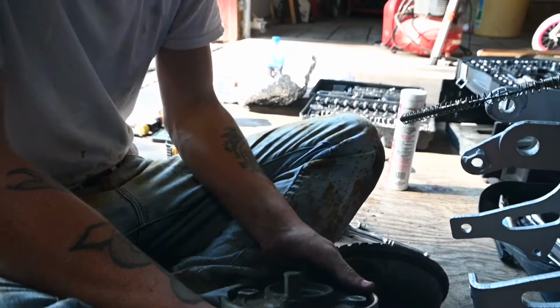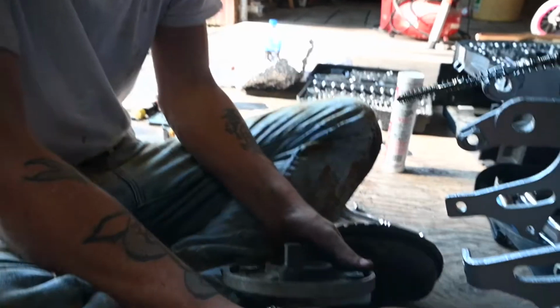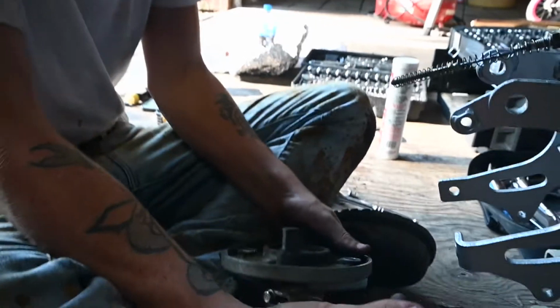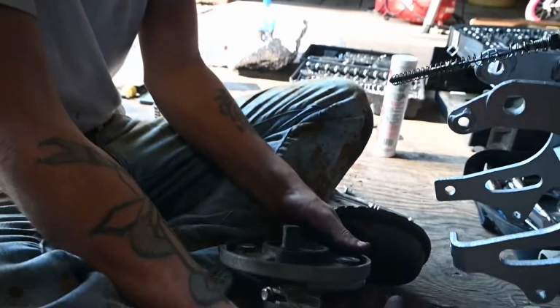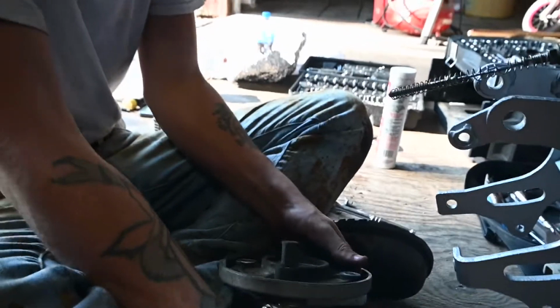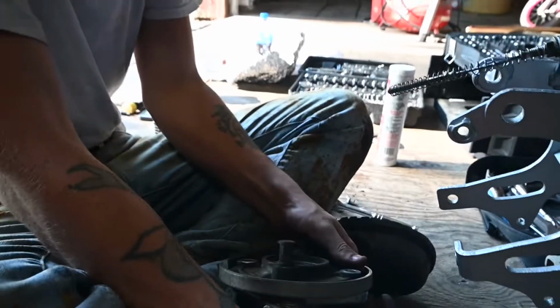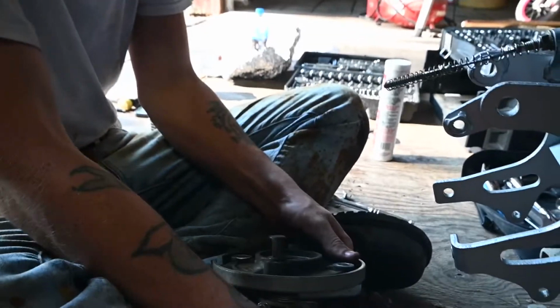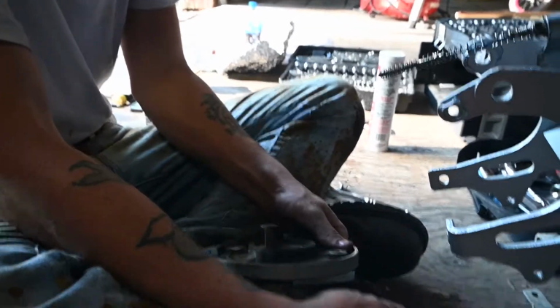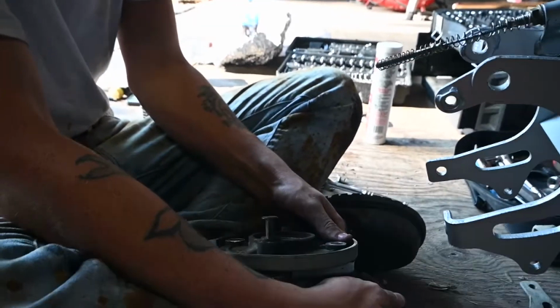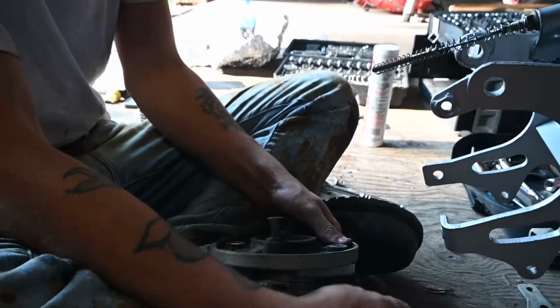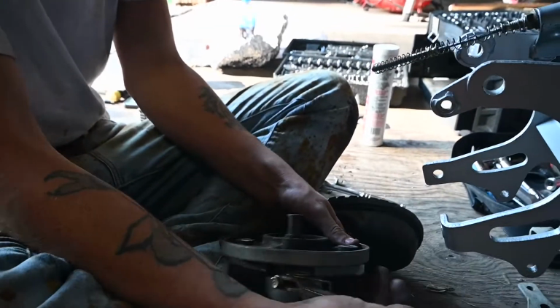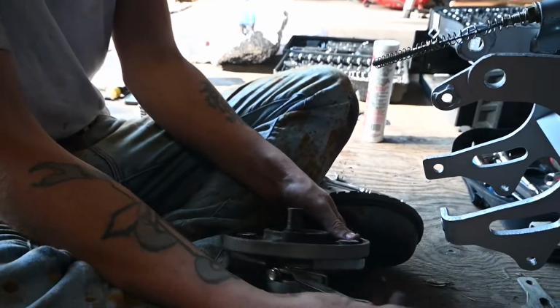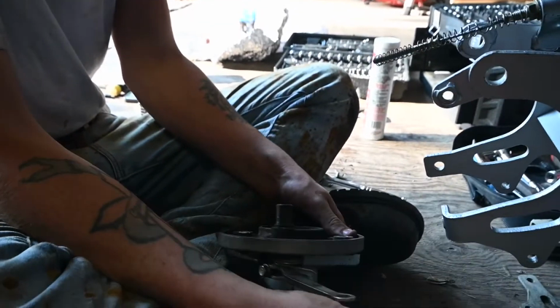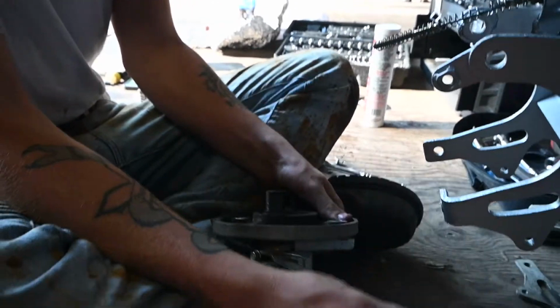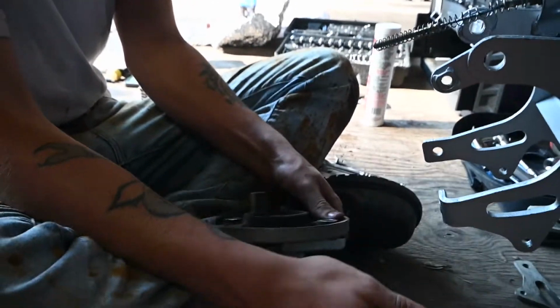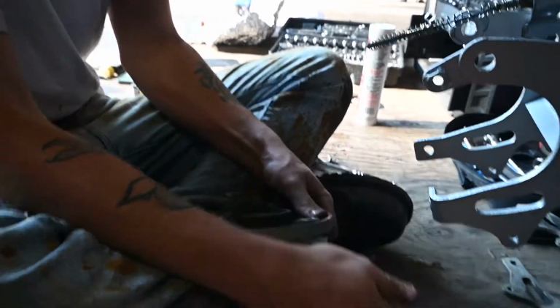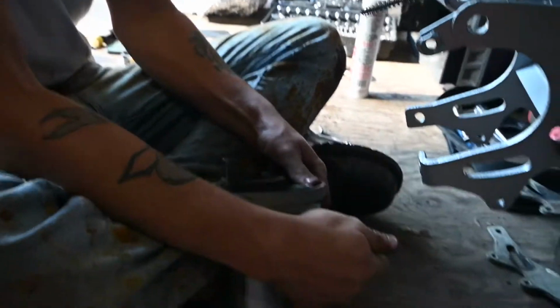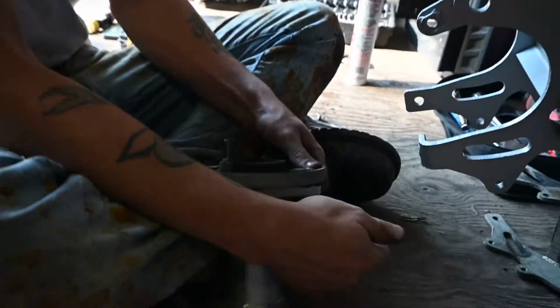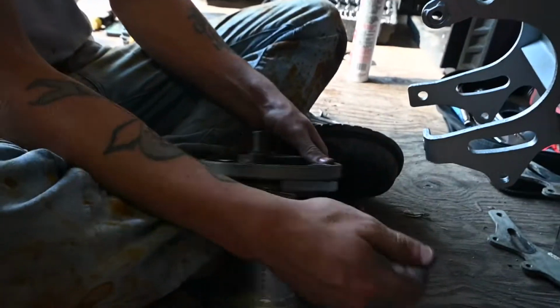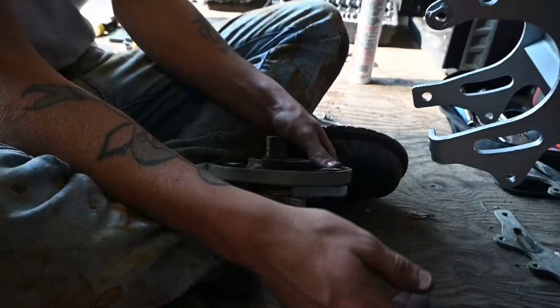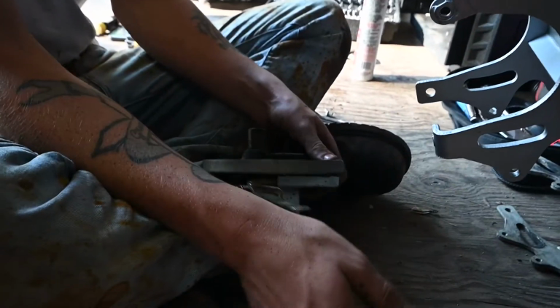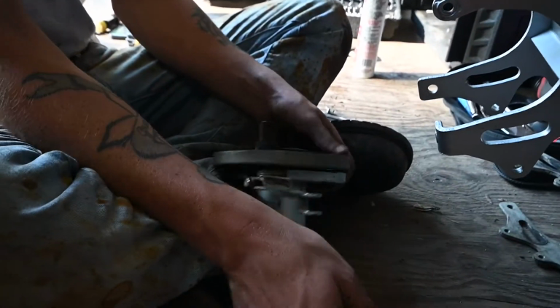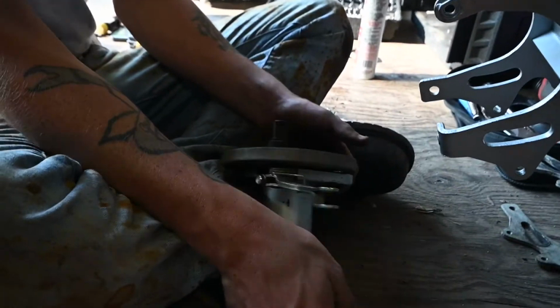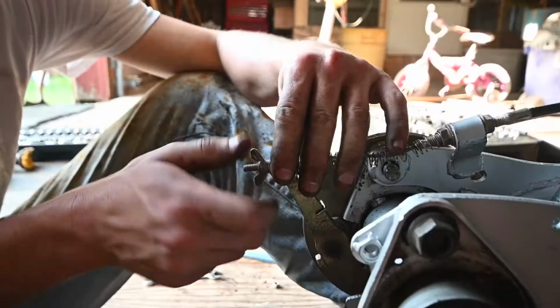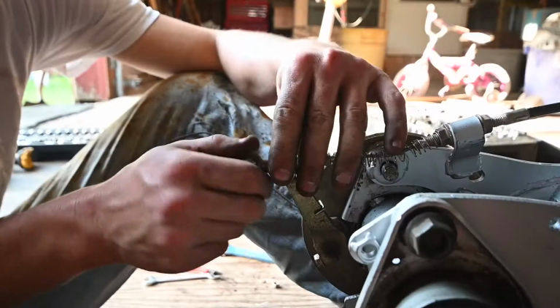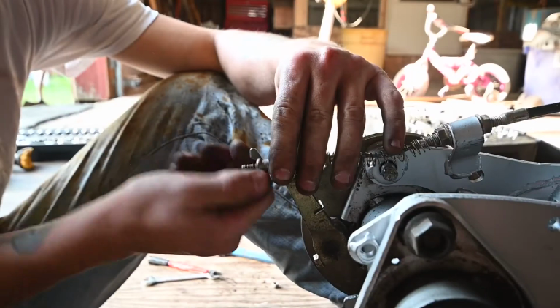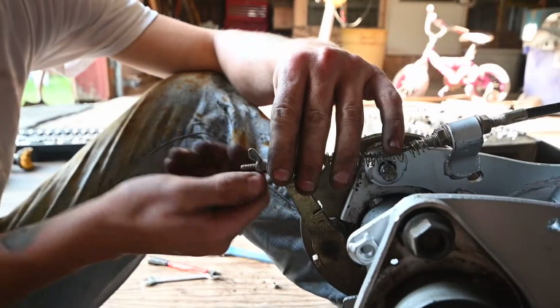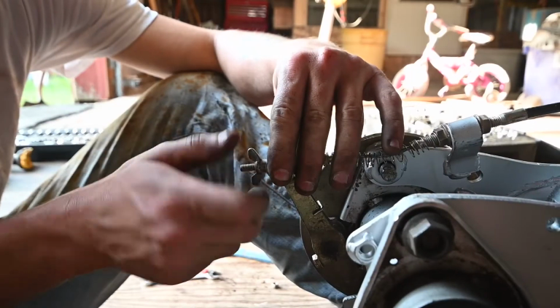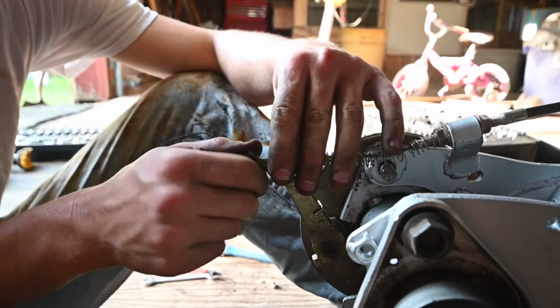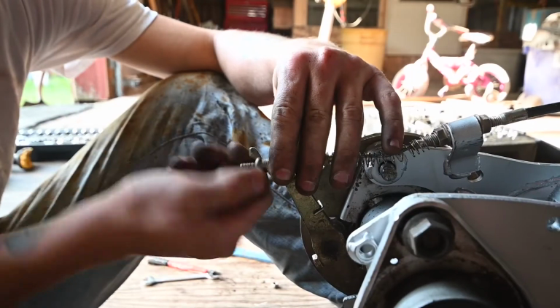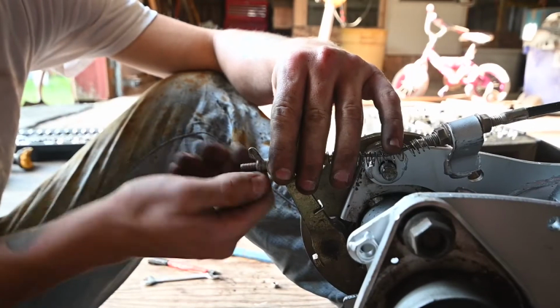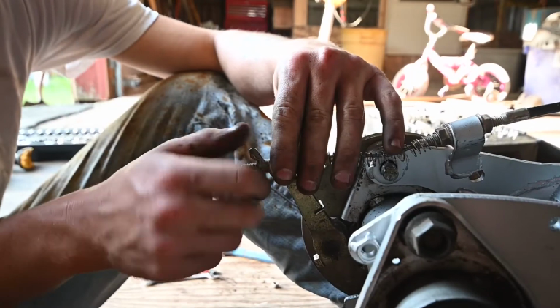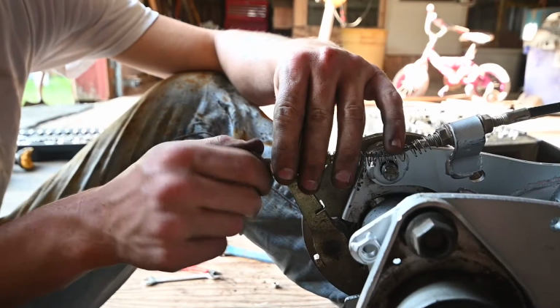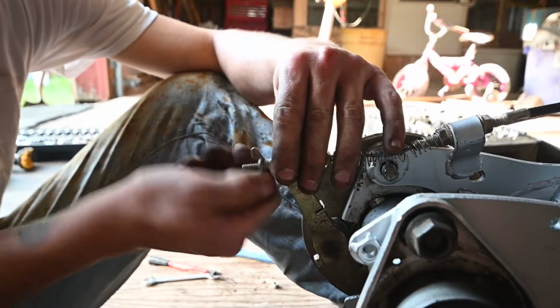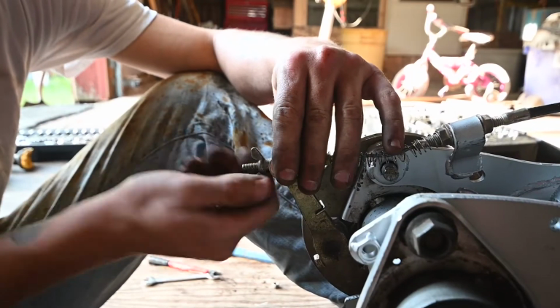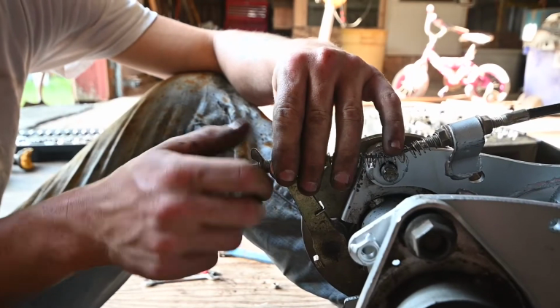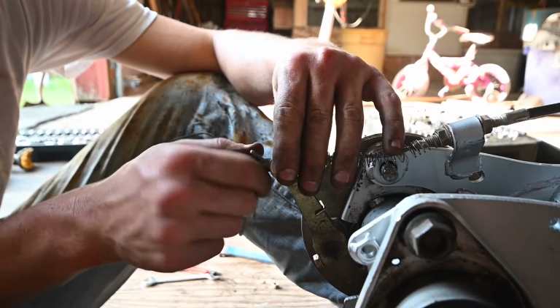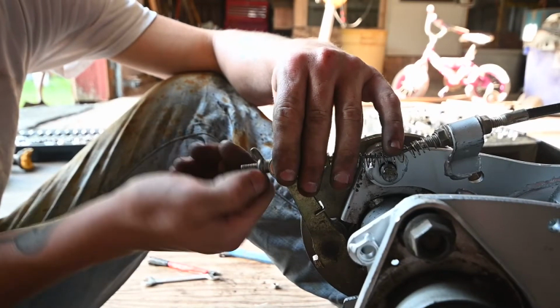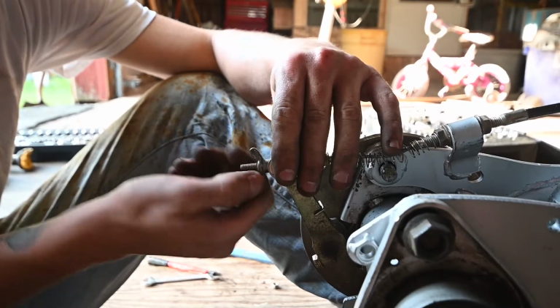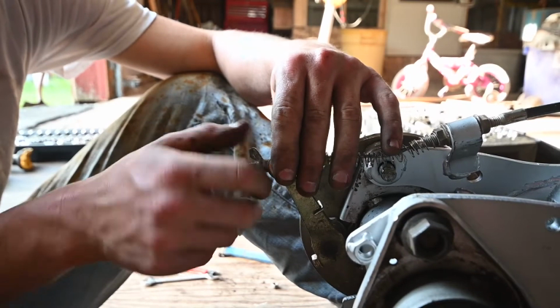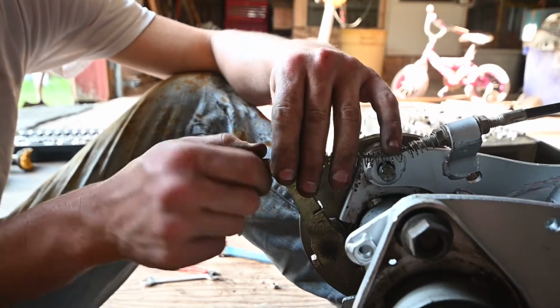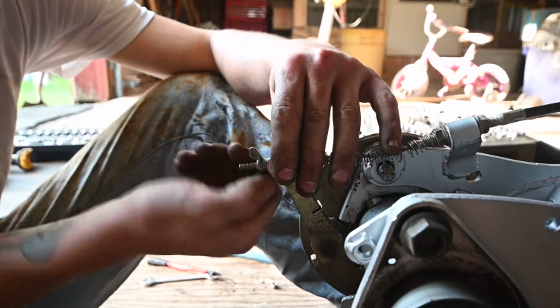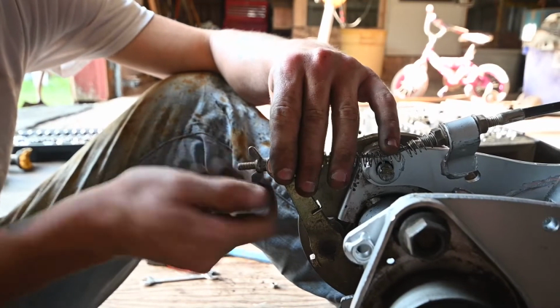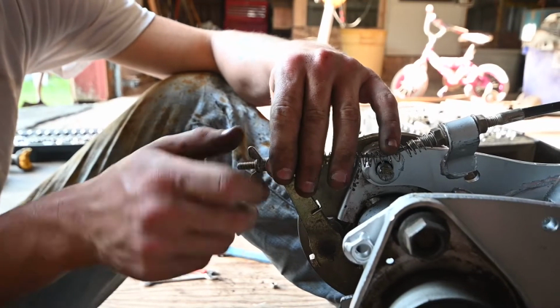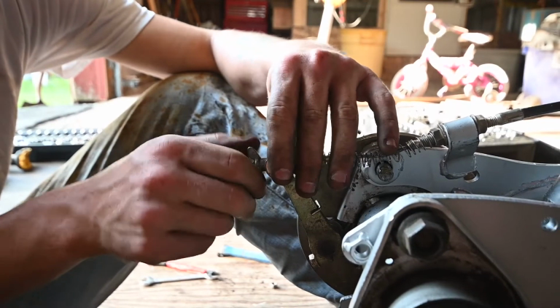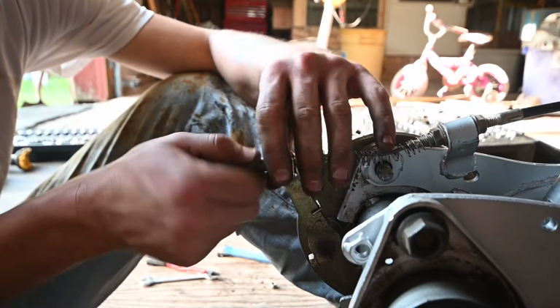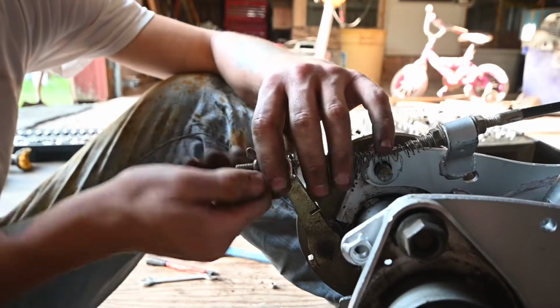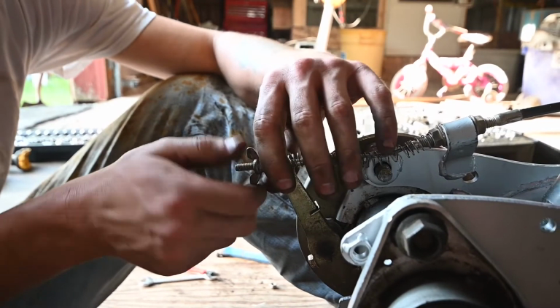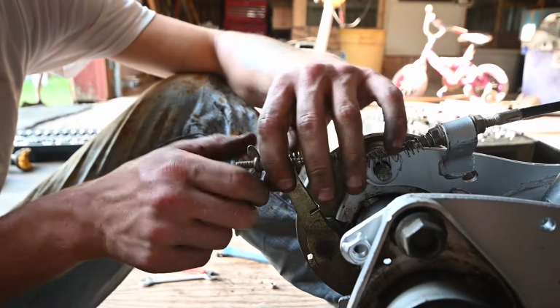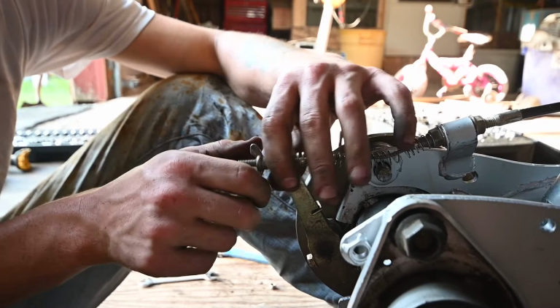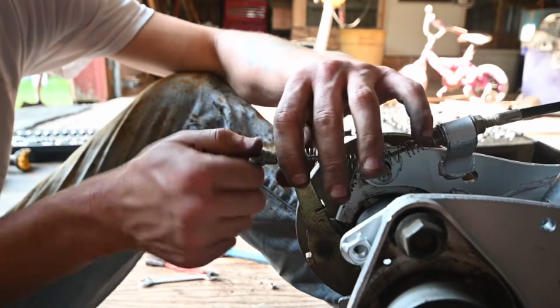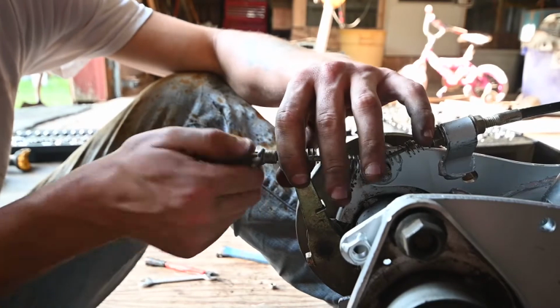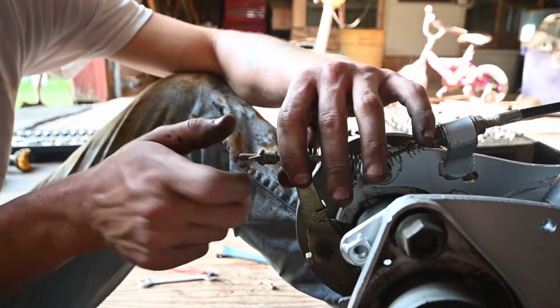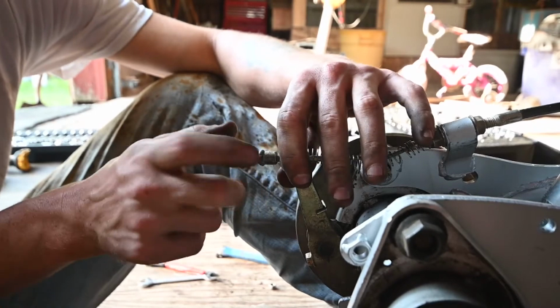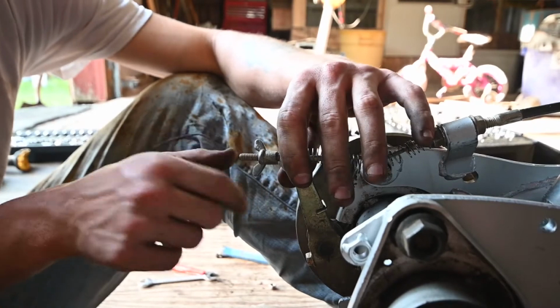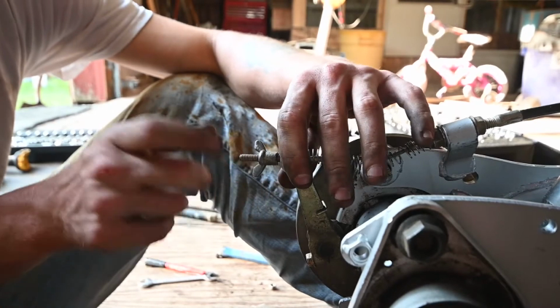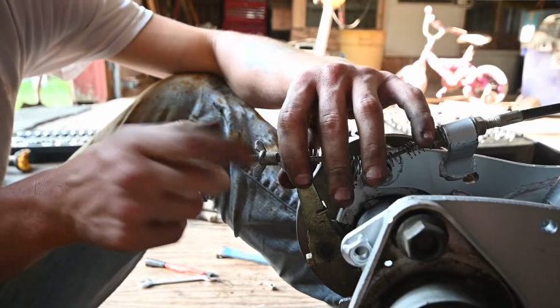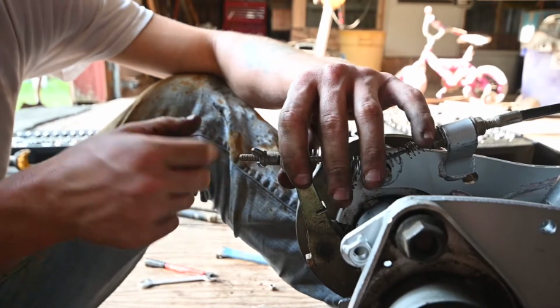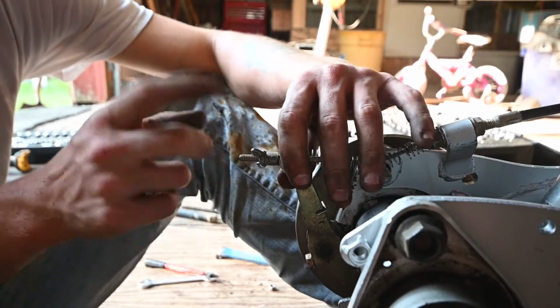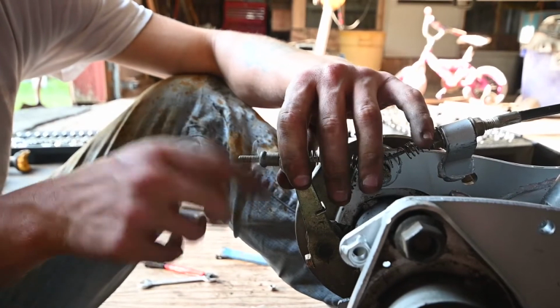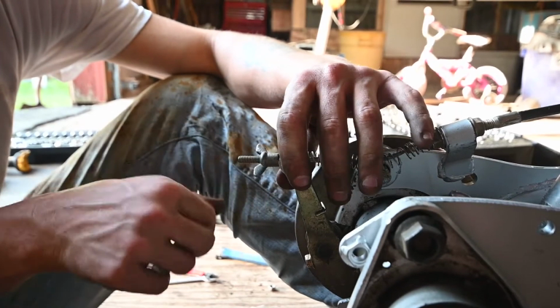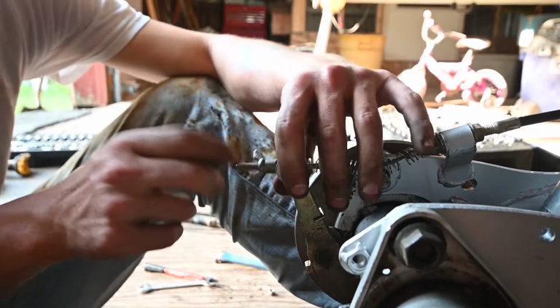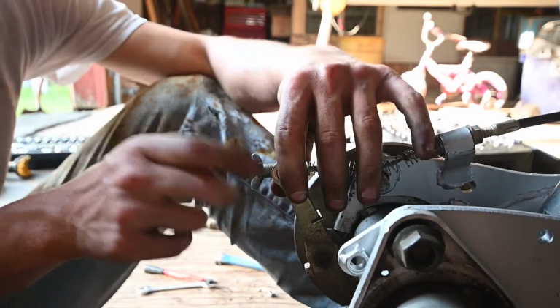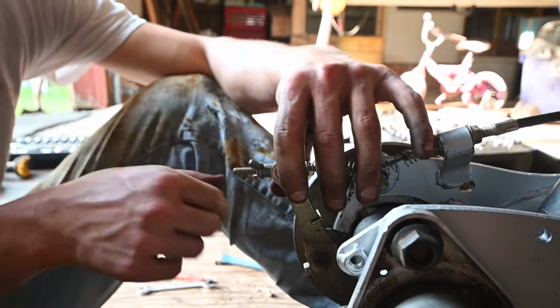The lever is now intact and we can adjust this later to where we want it.